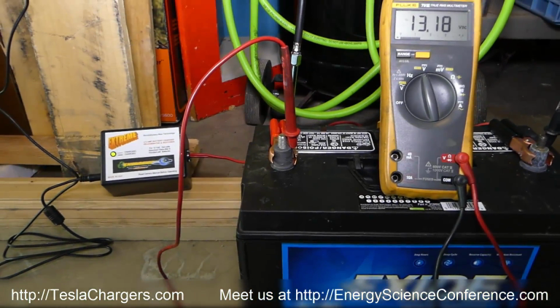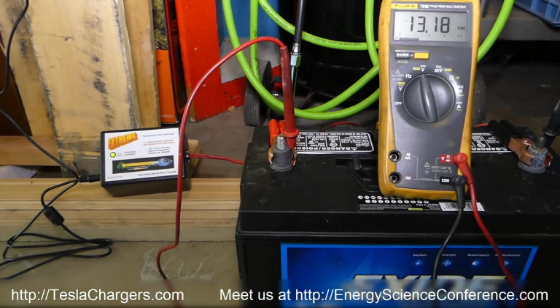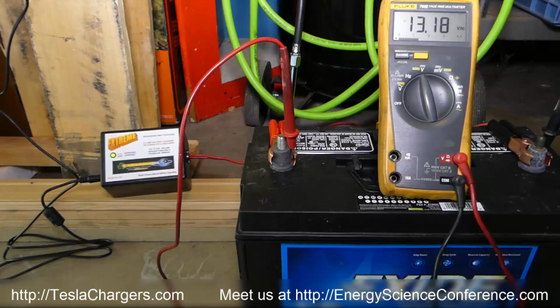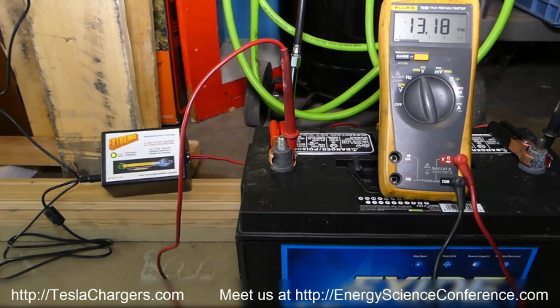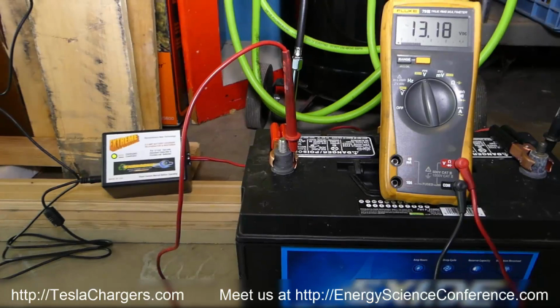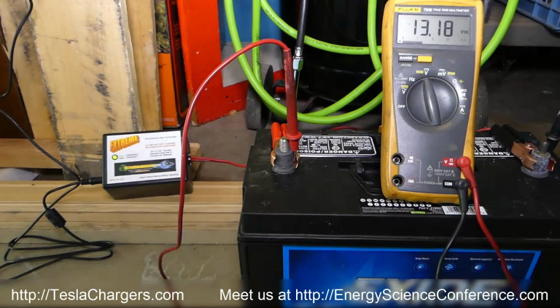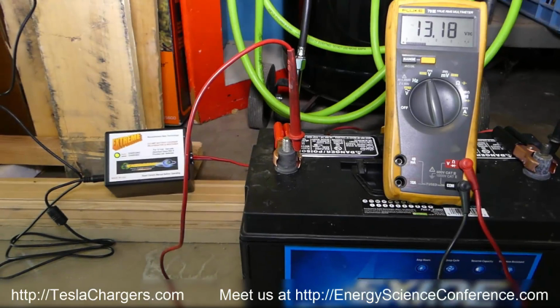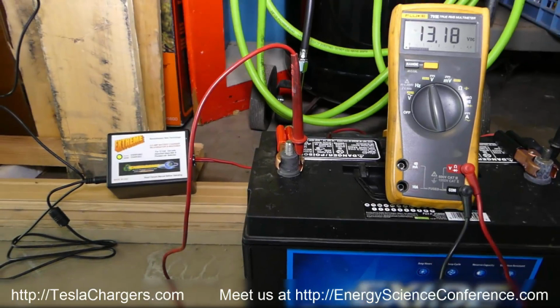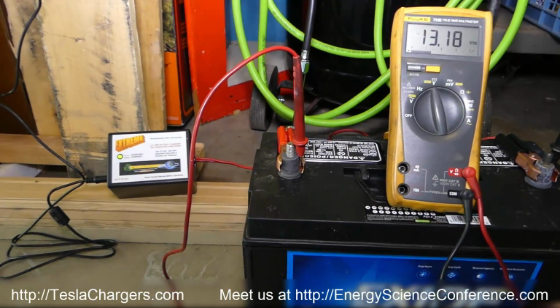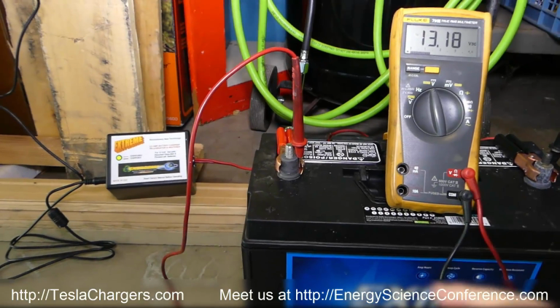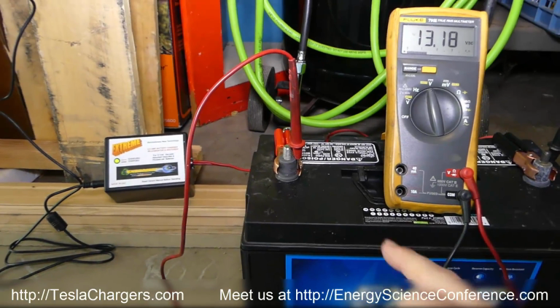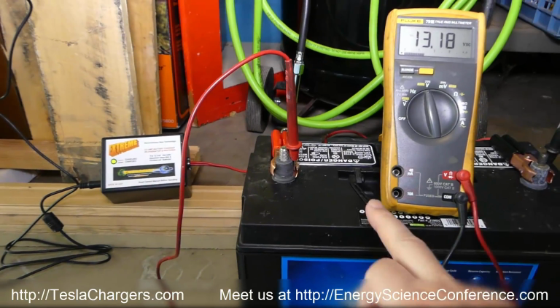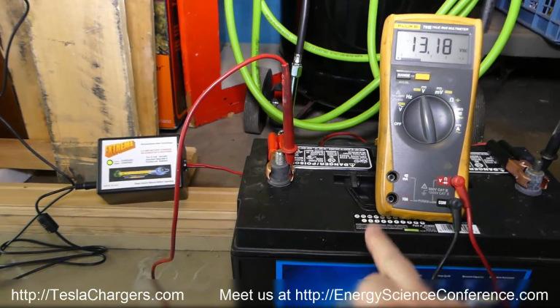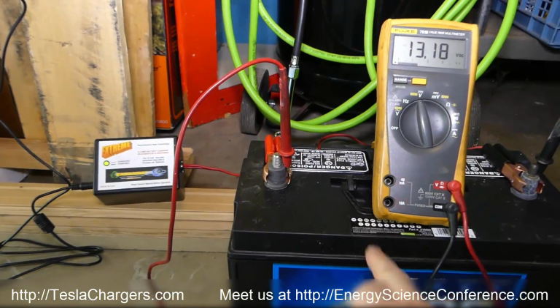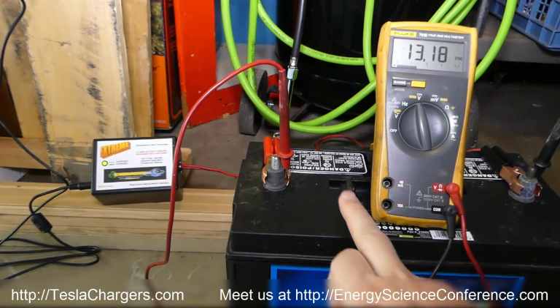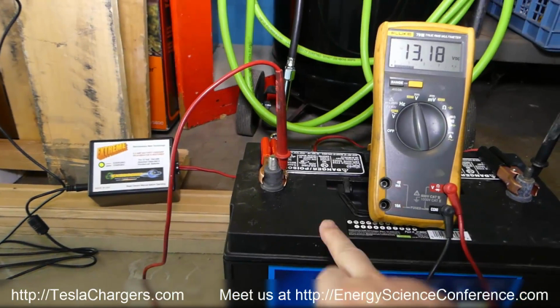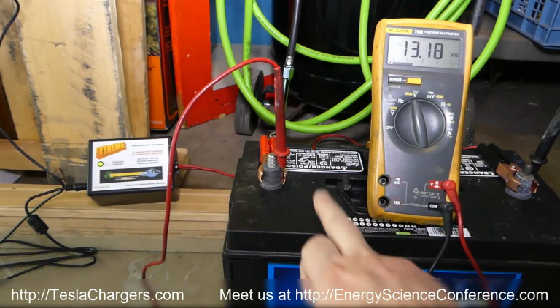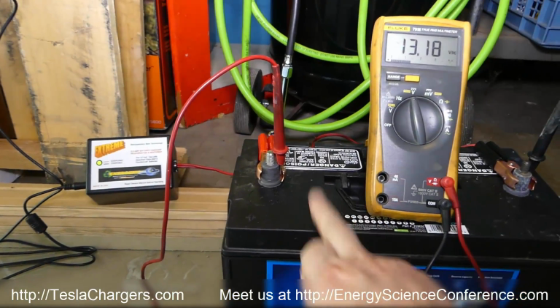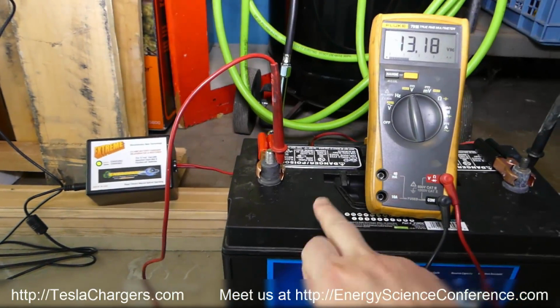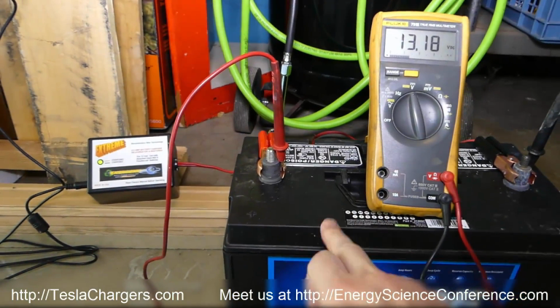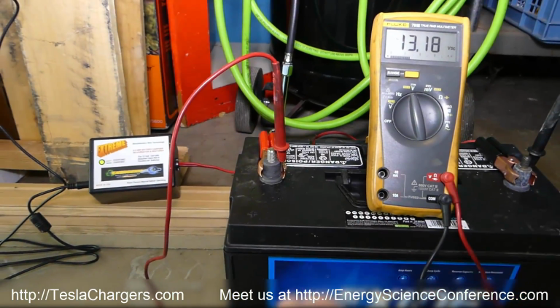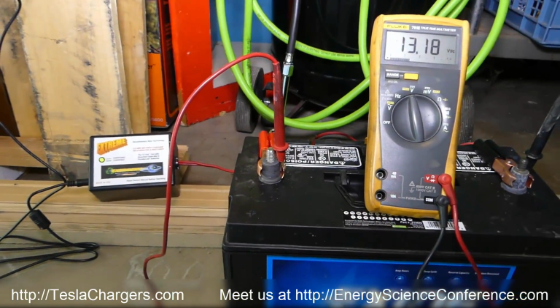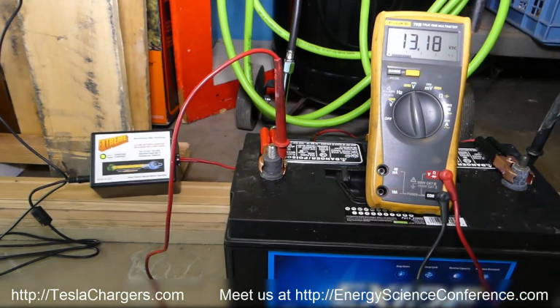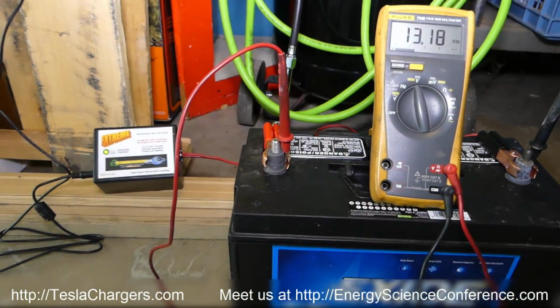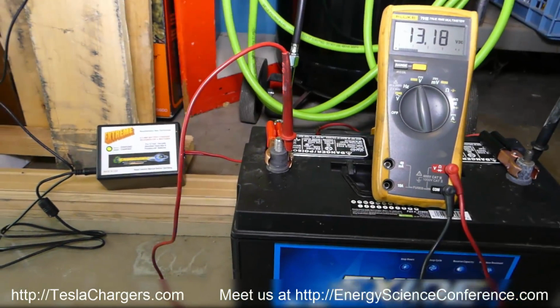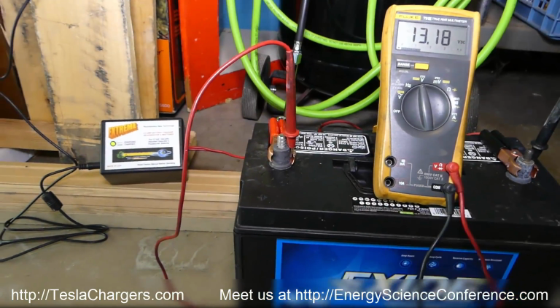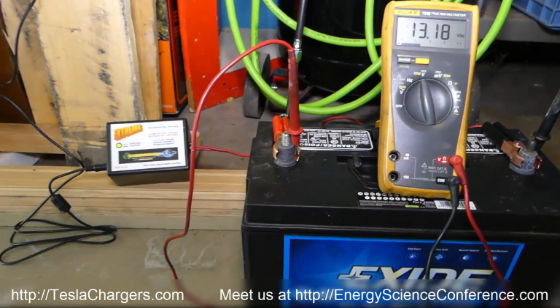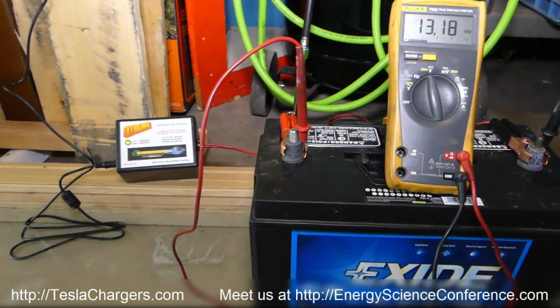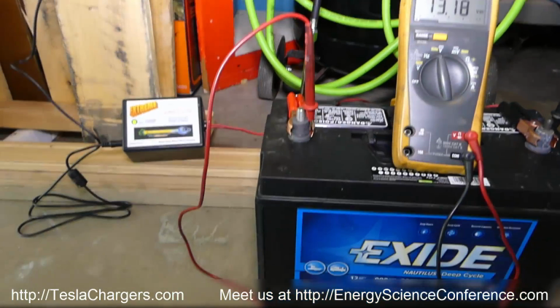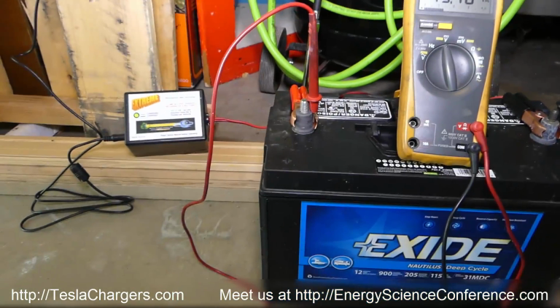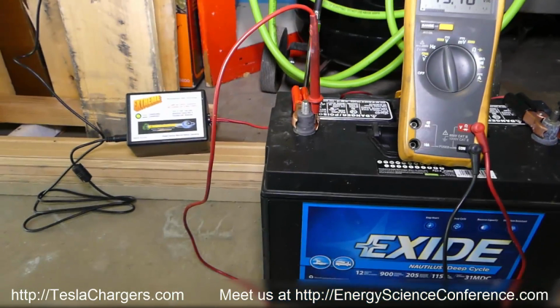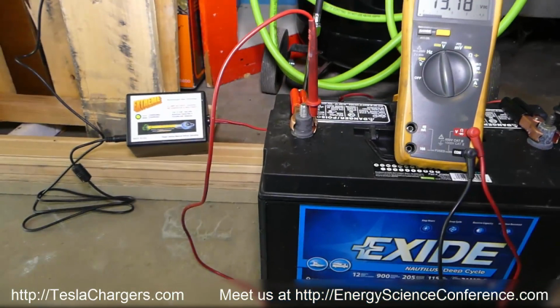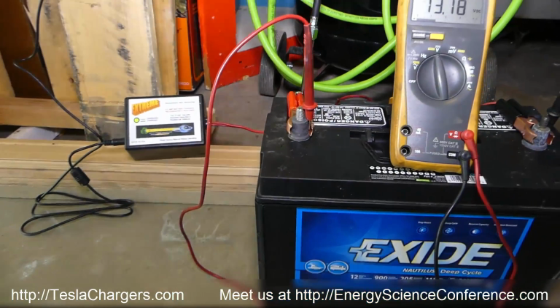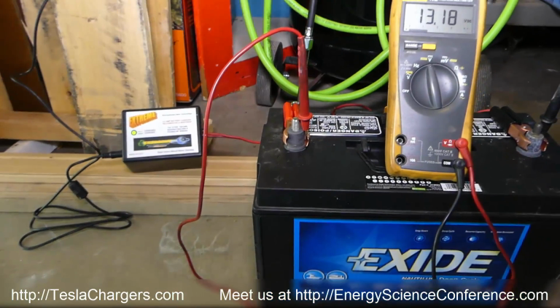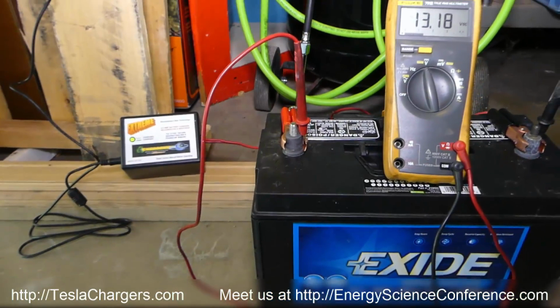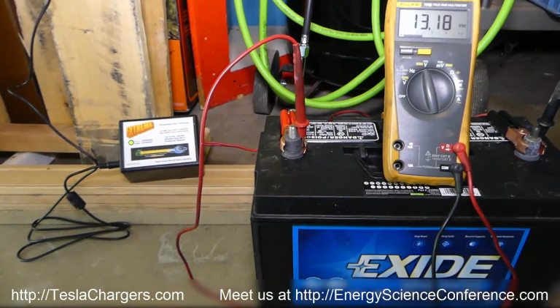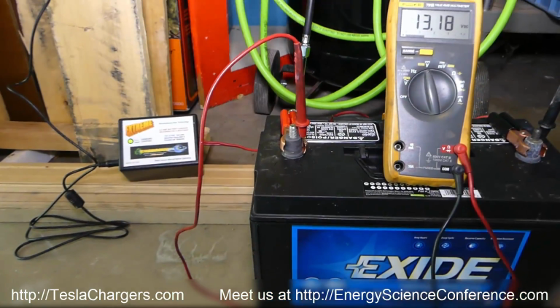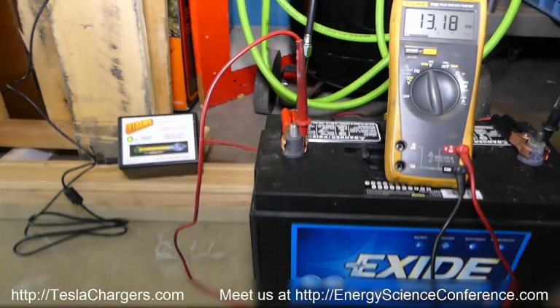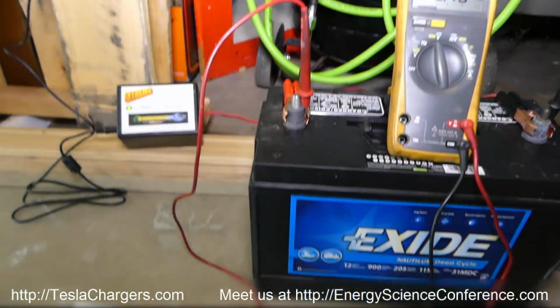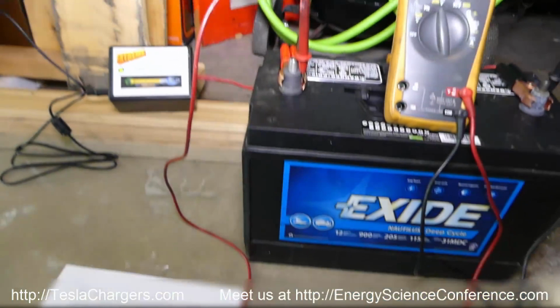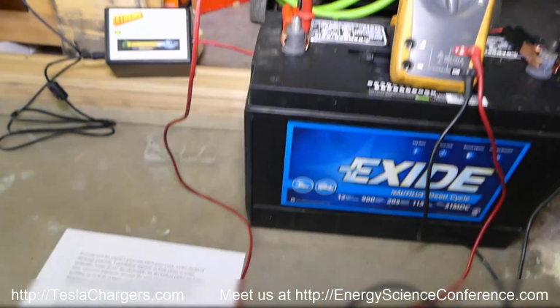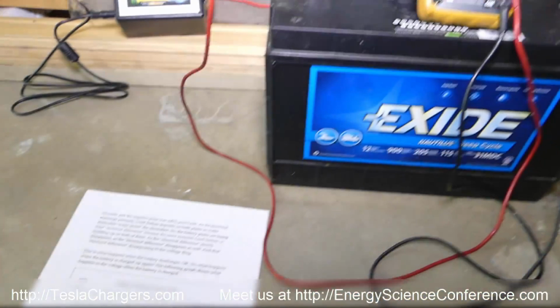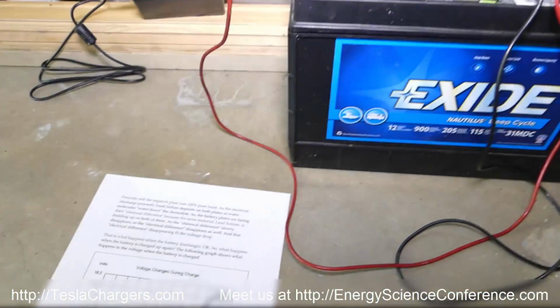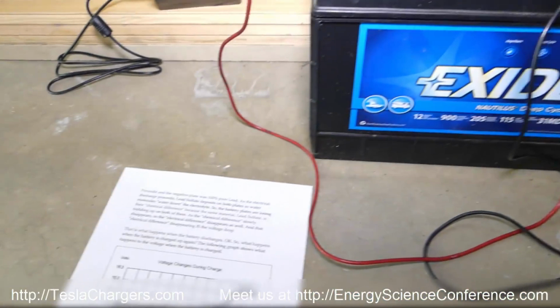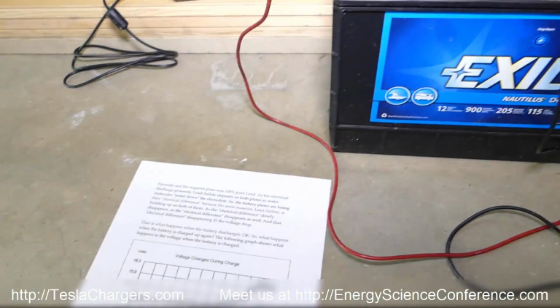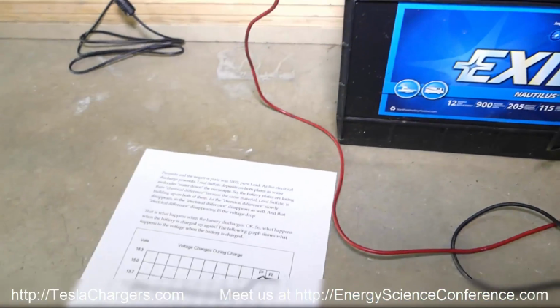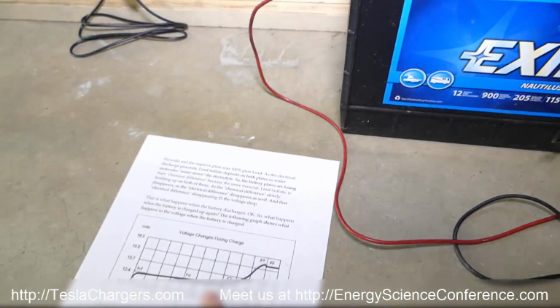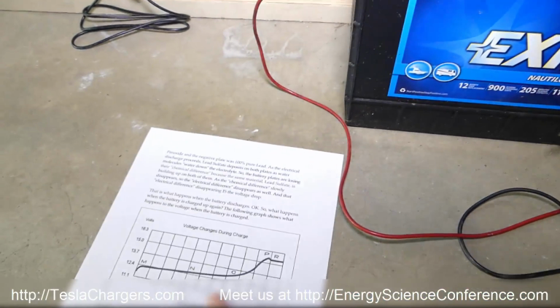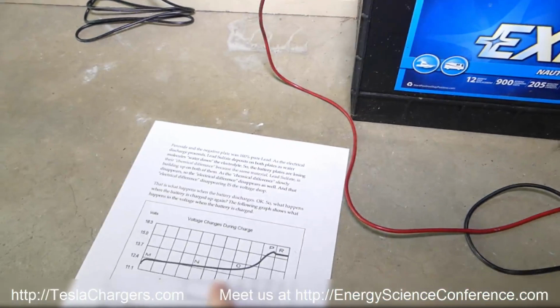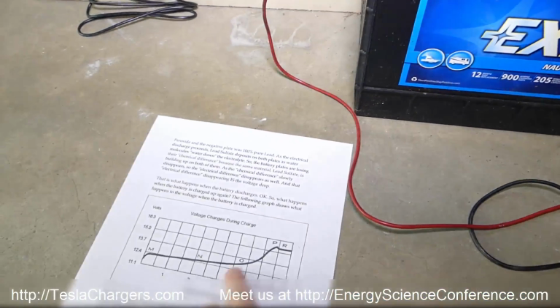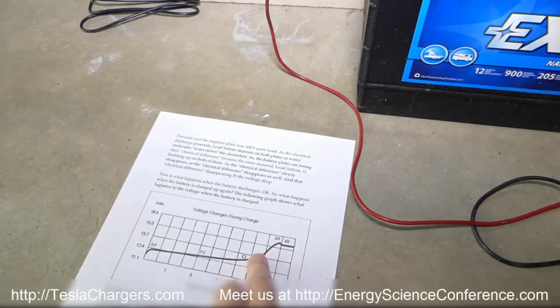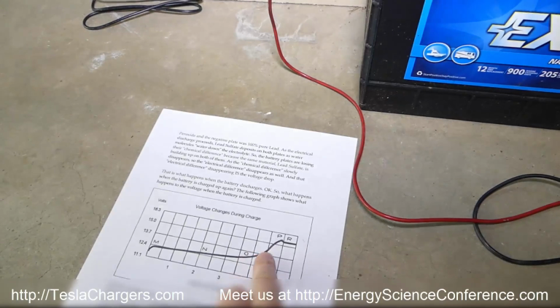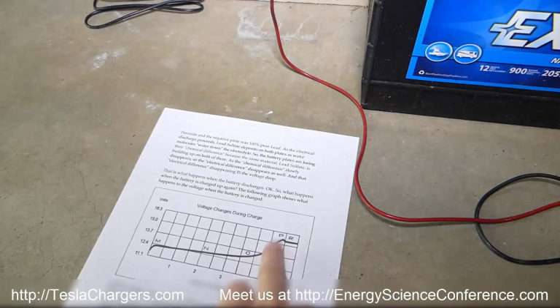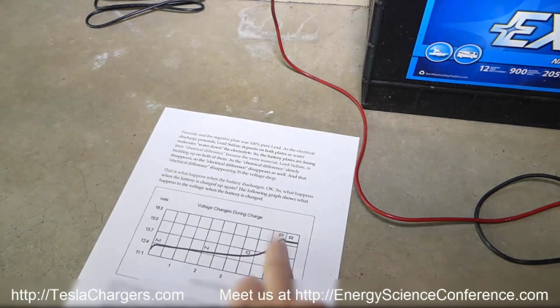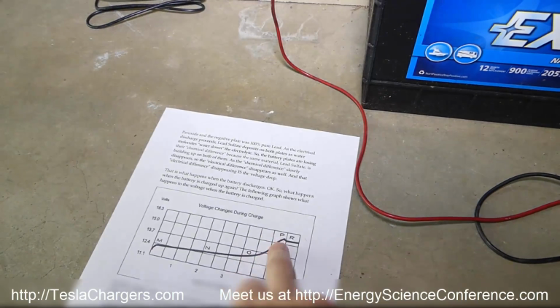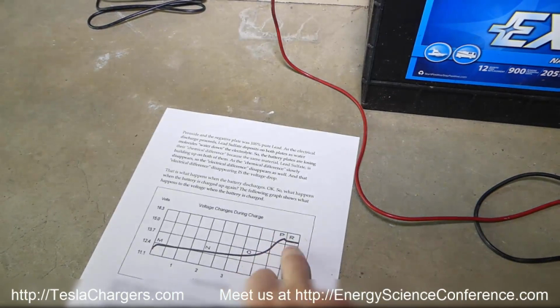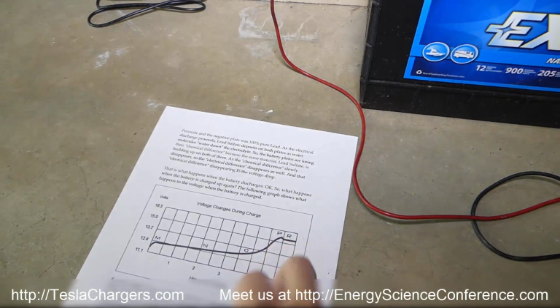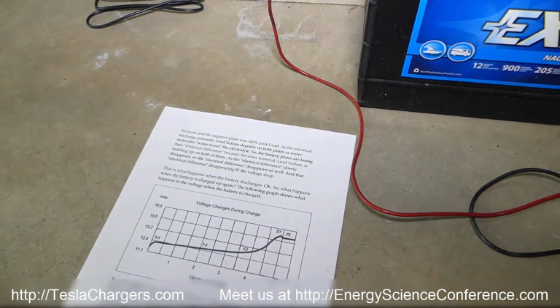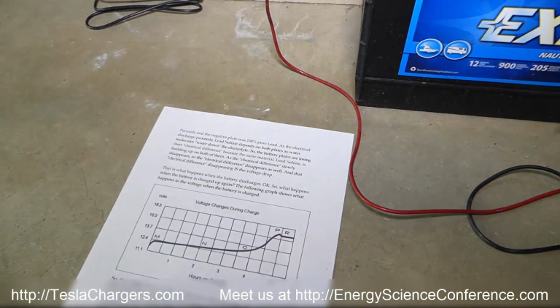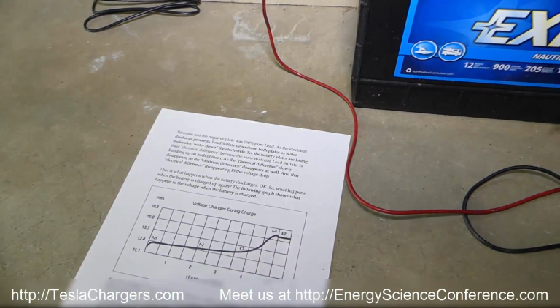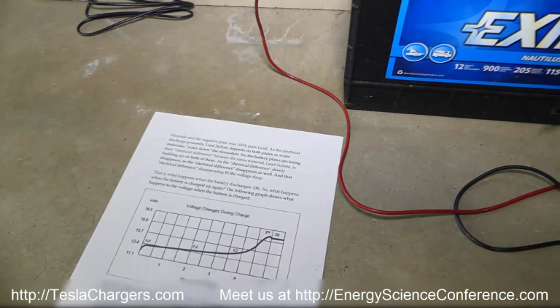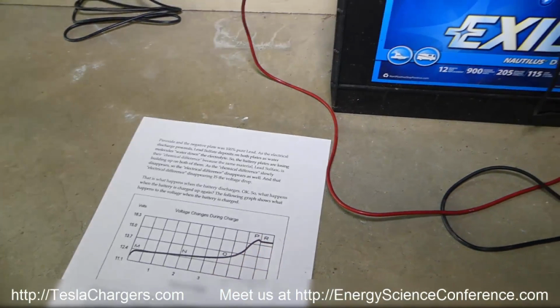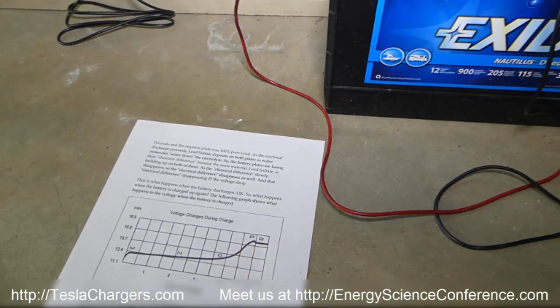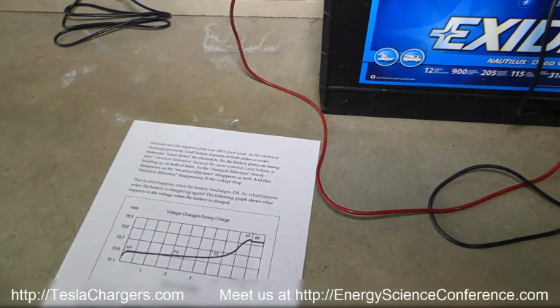I am more than happy with this charger. It exceeded my expectations — I didn't even know if it was going to be able to push this all the way to the top and finish it off, and in fact it did.